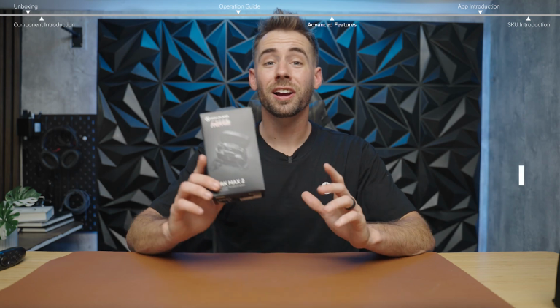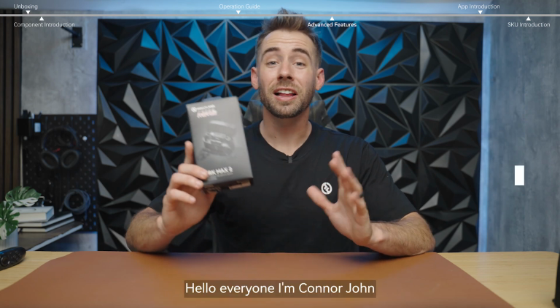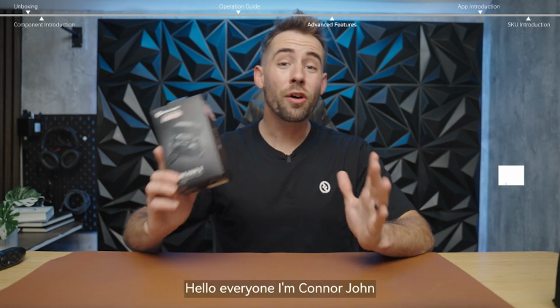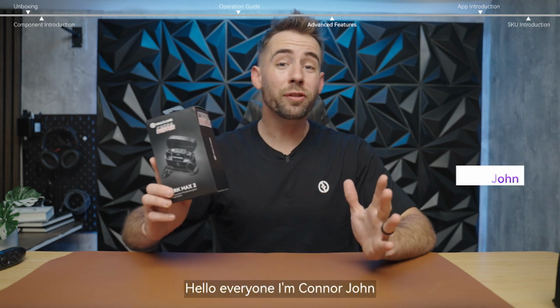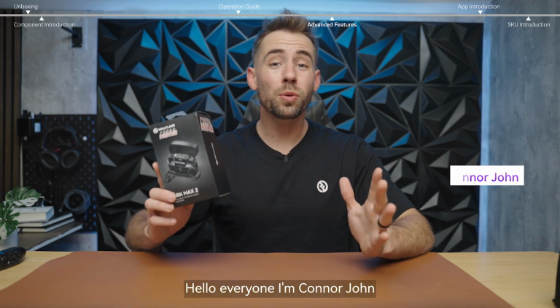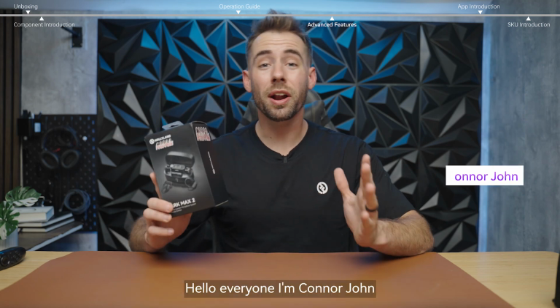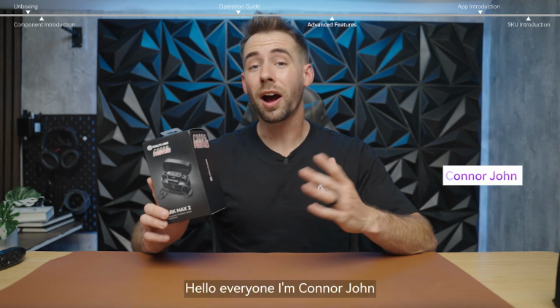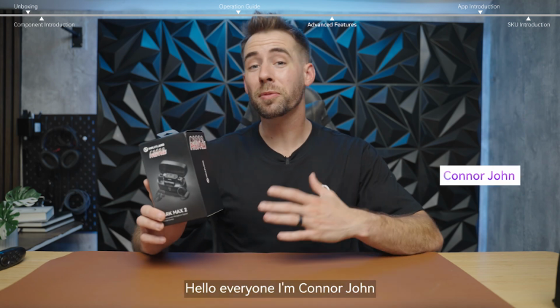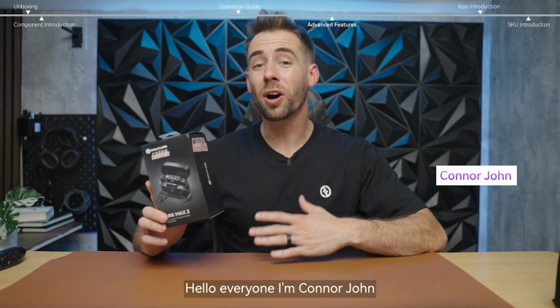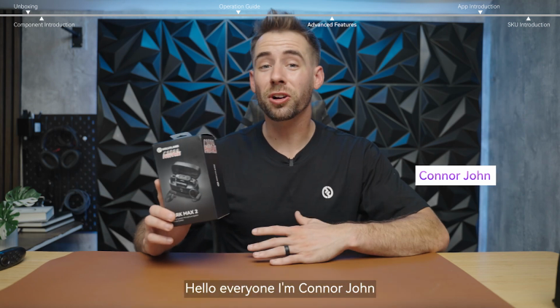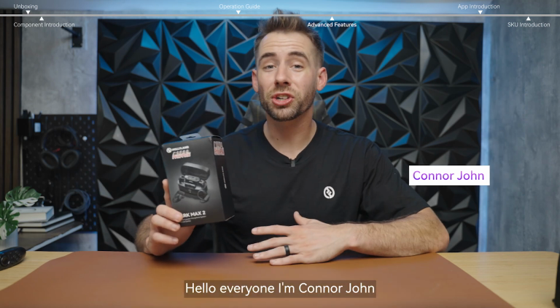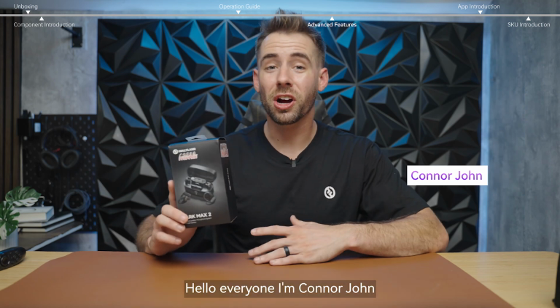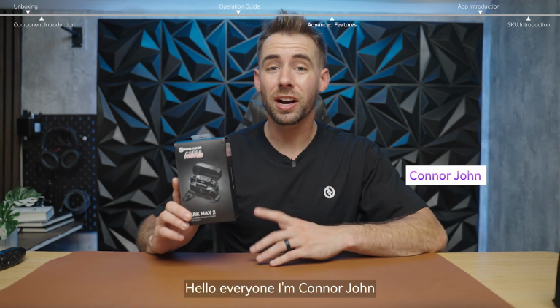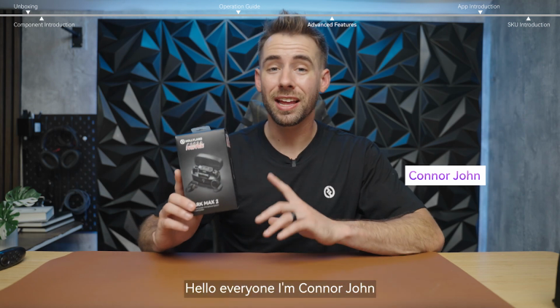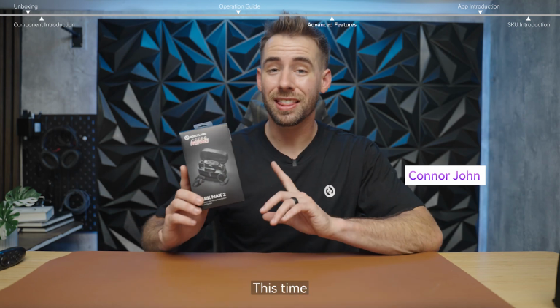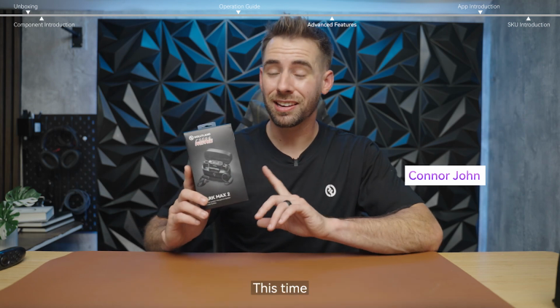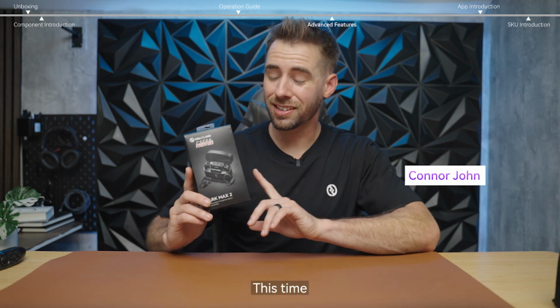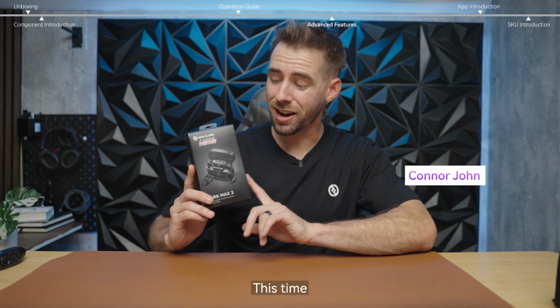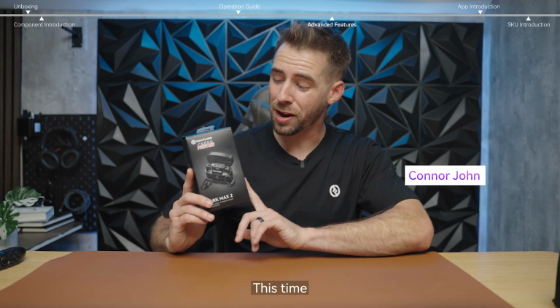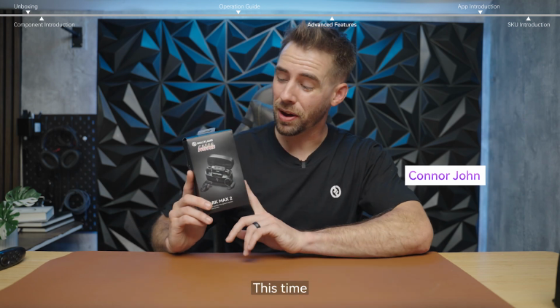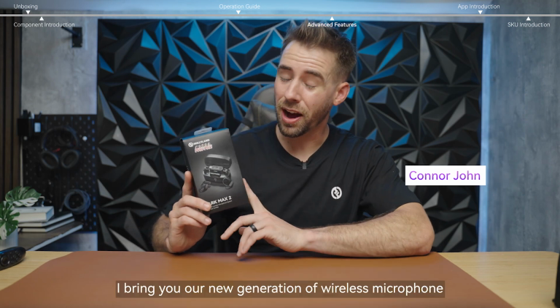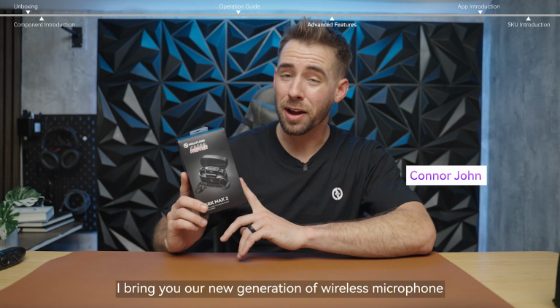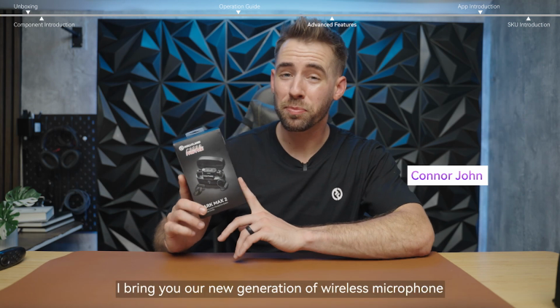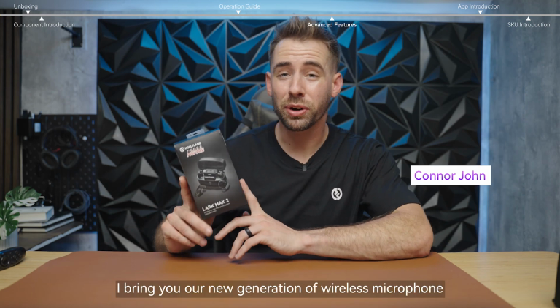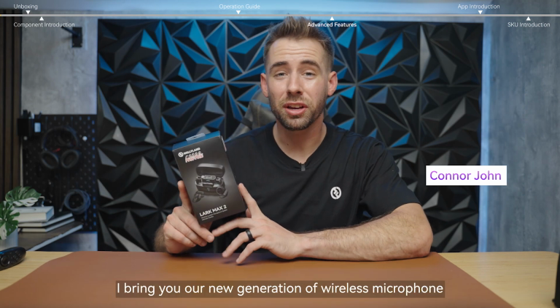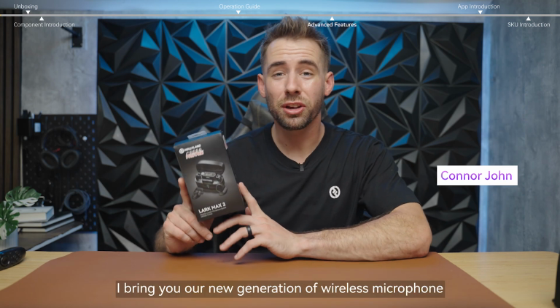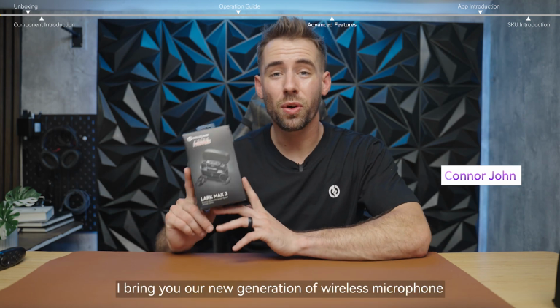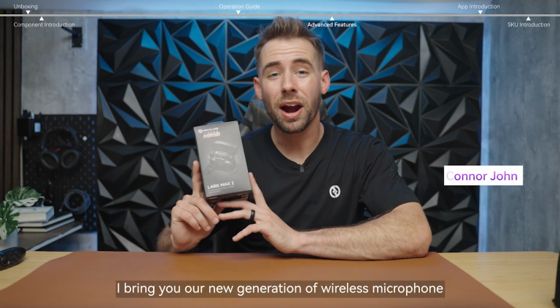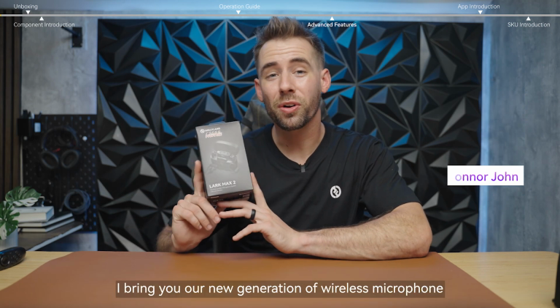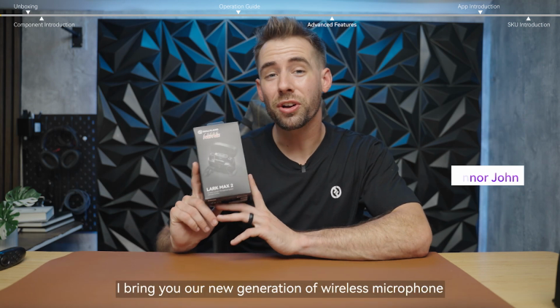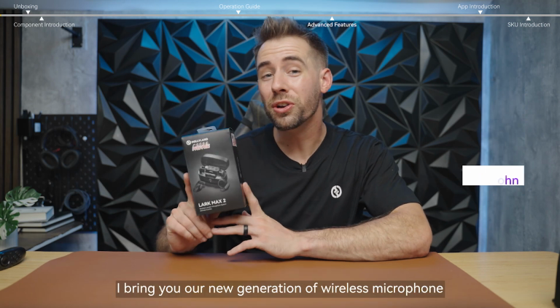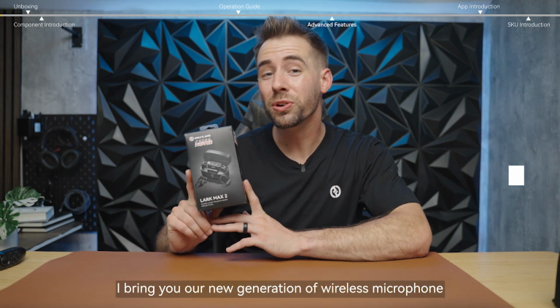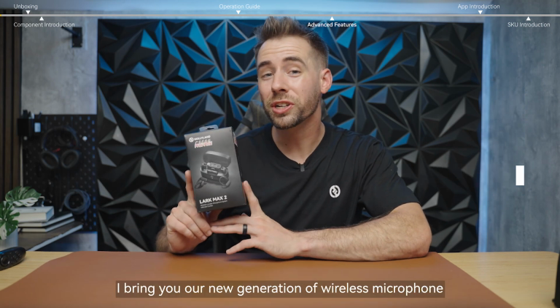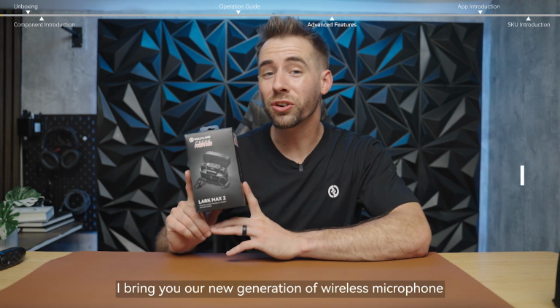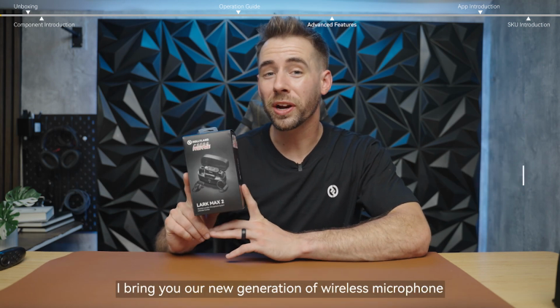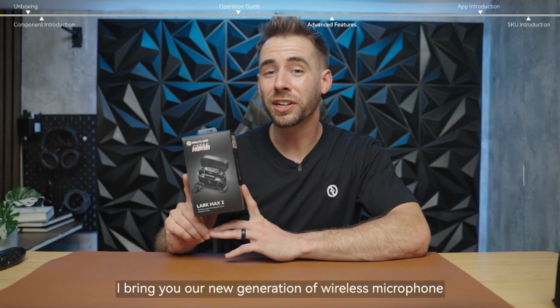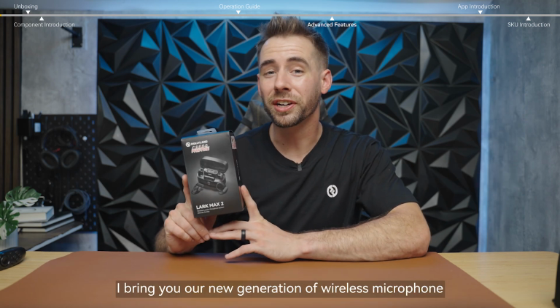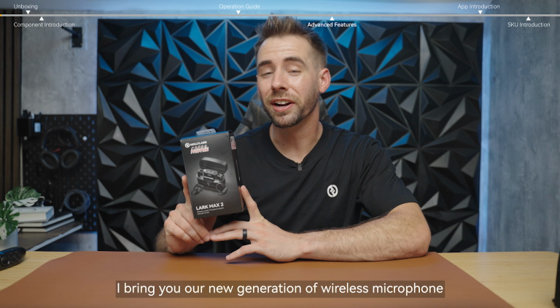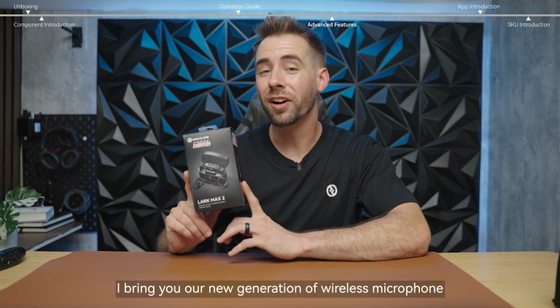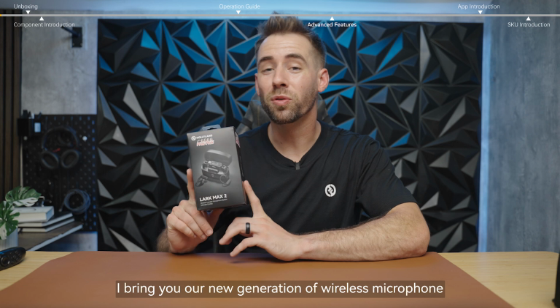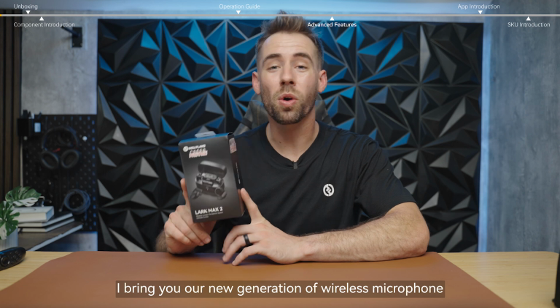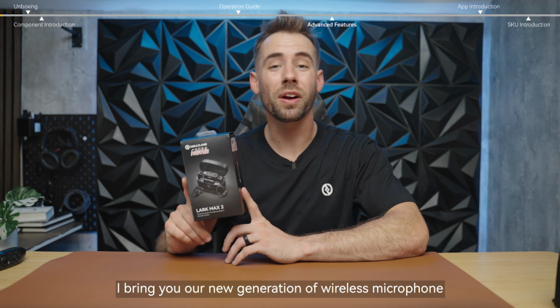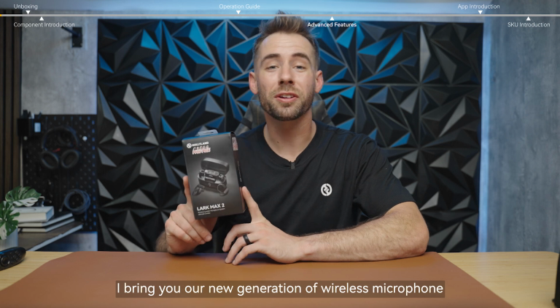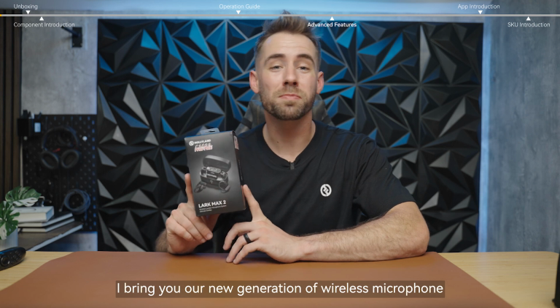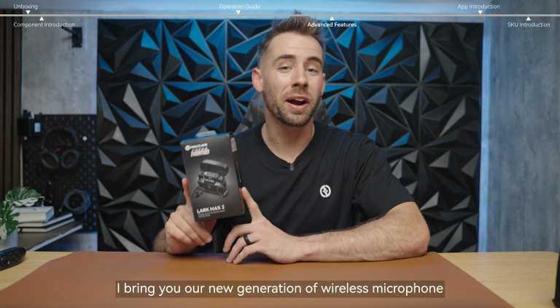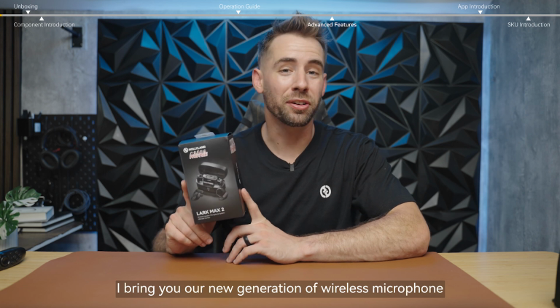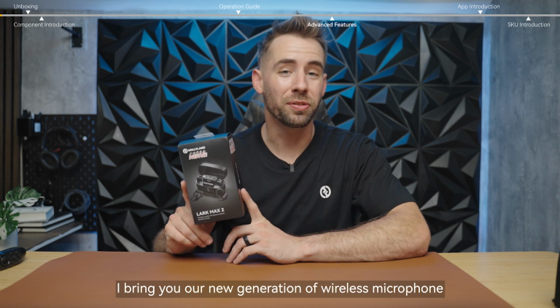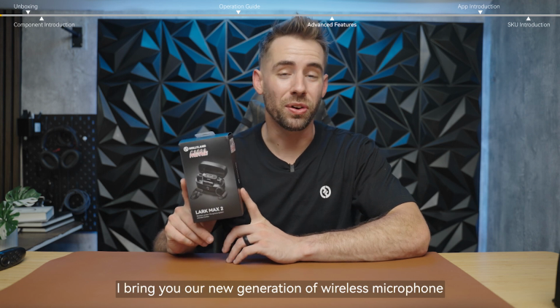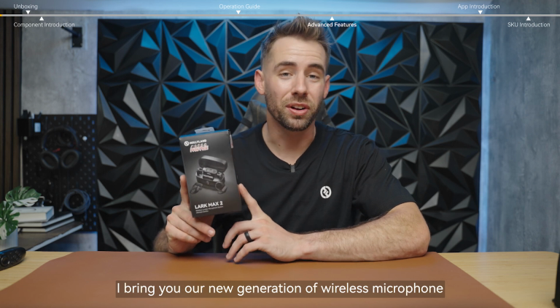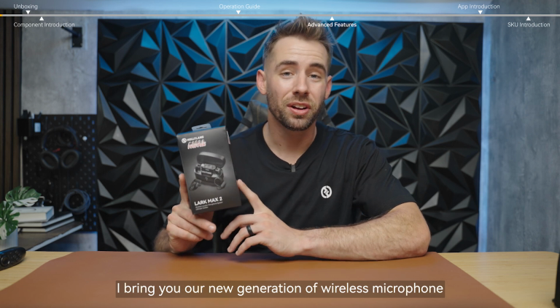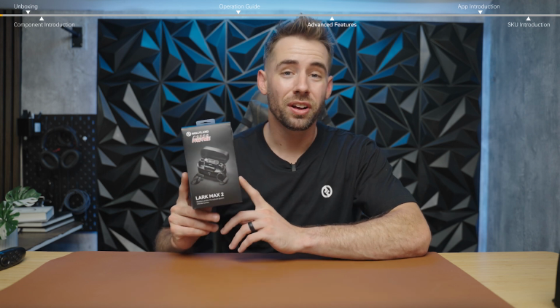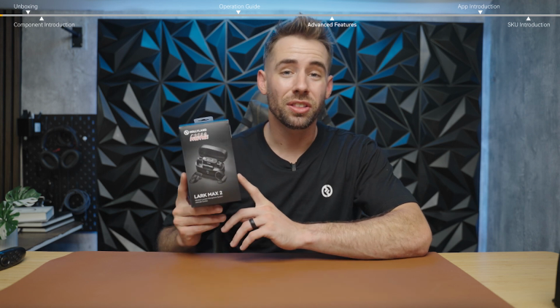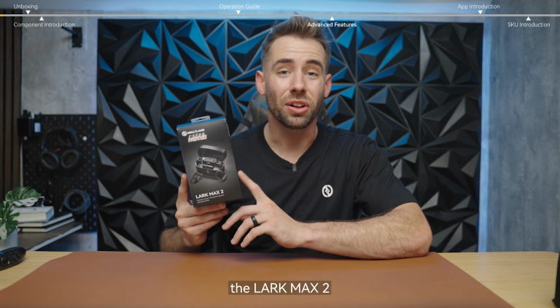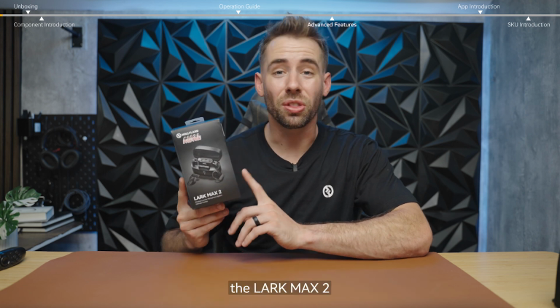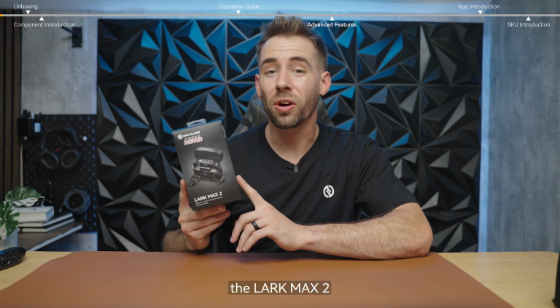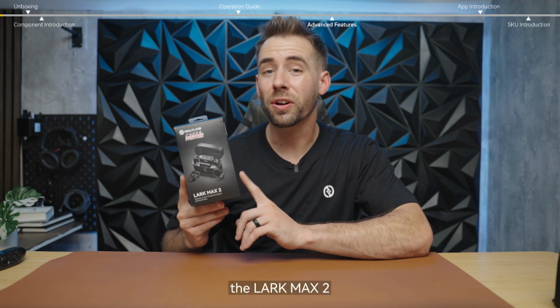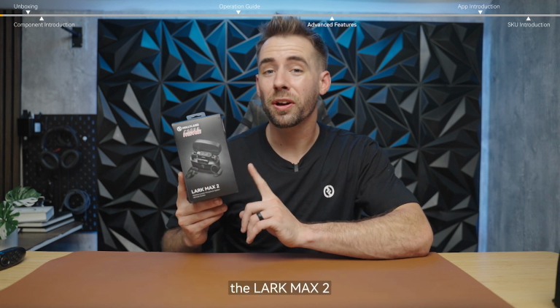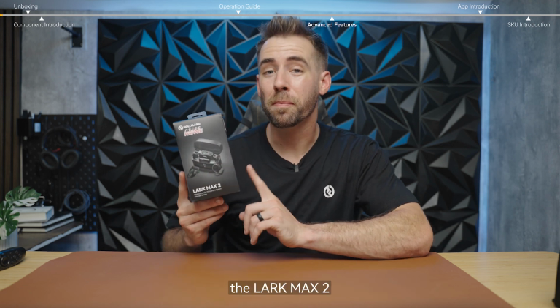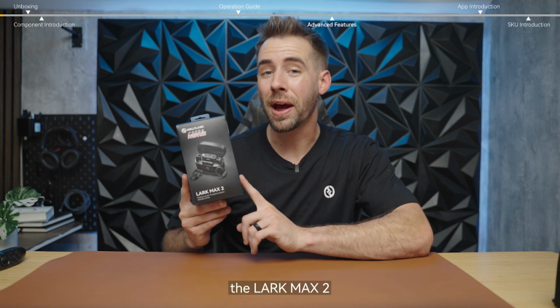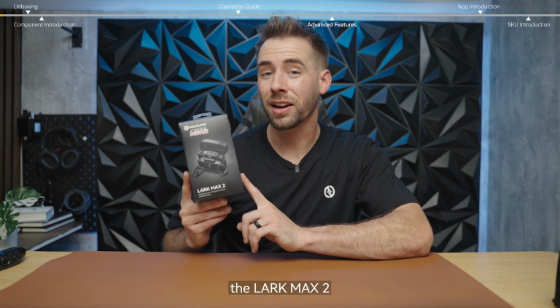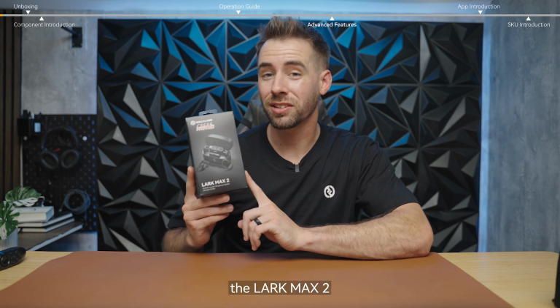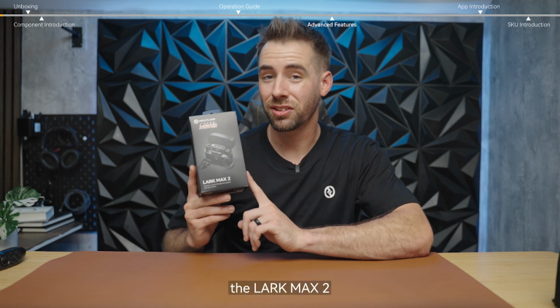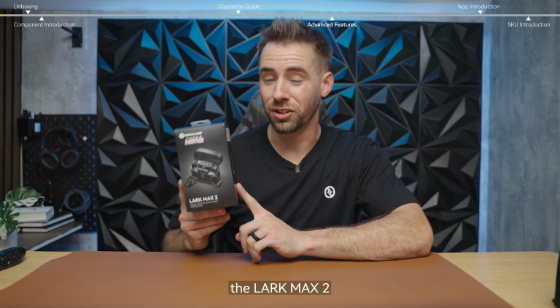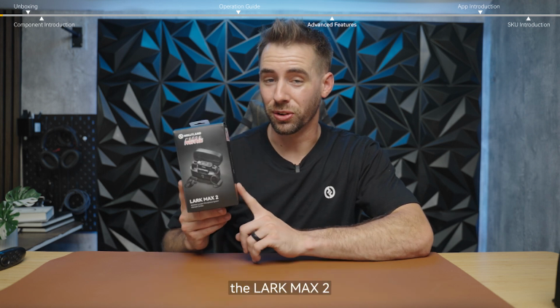Hello everyone, I'm Connor John. This time I bring you our new generation of wireless microphone, the Lark Max 2.